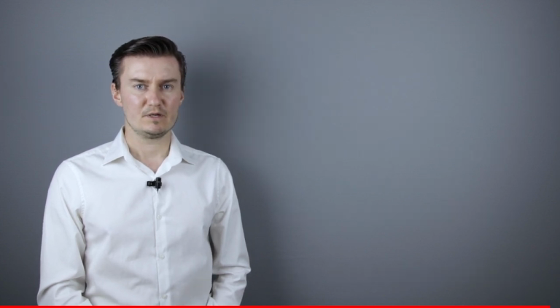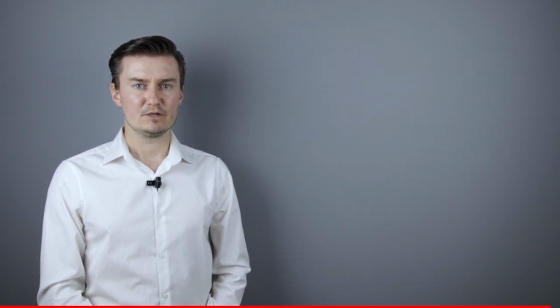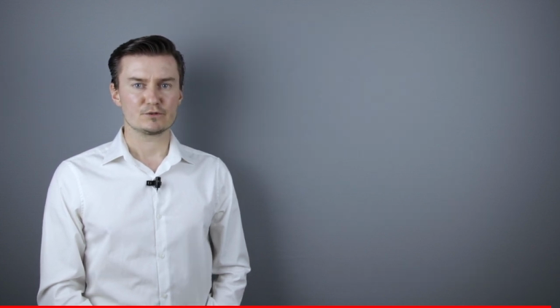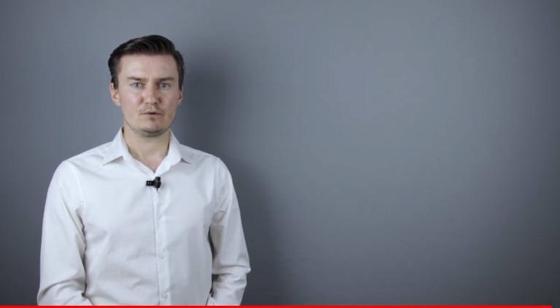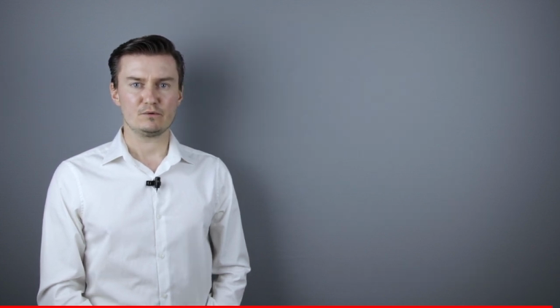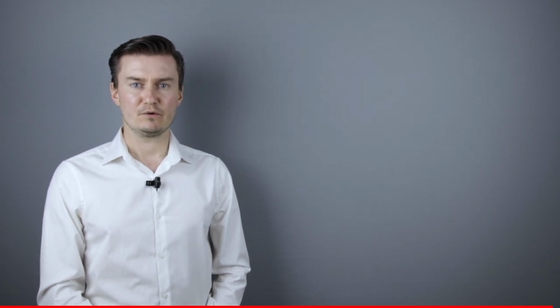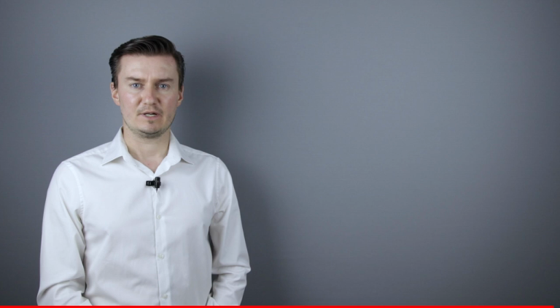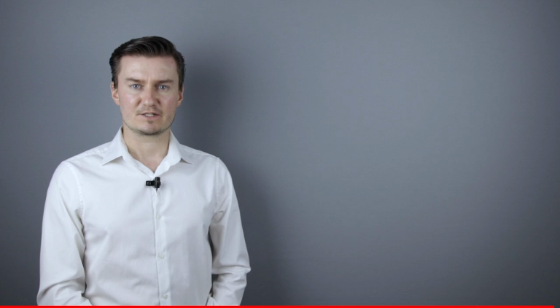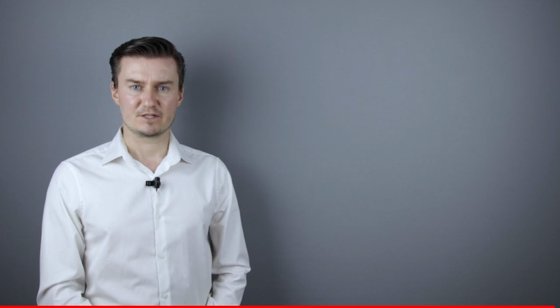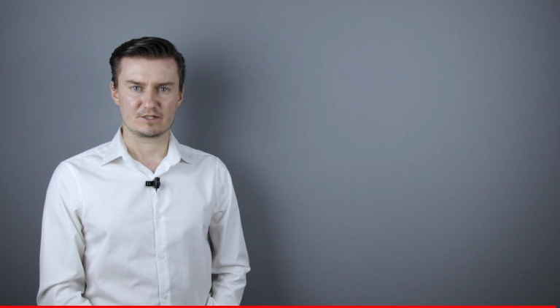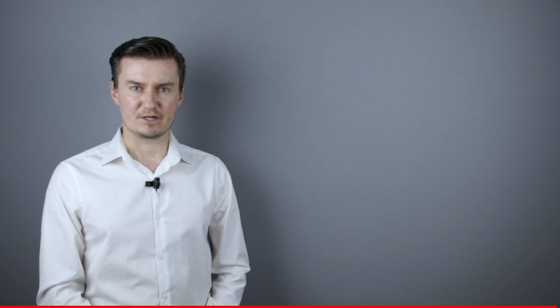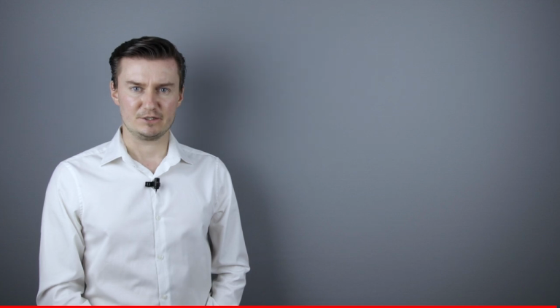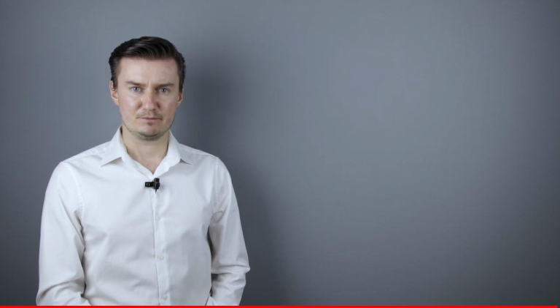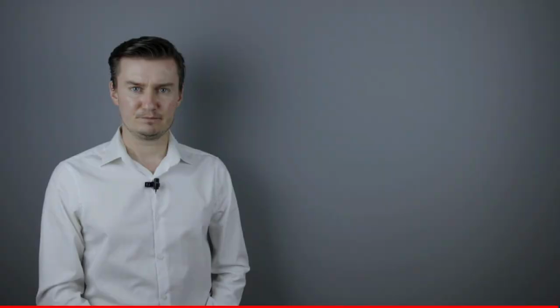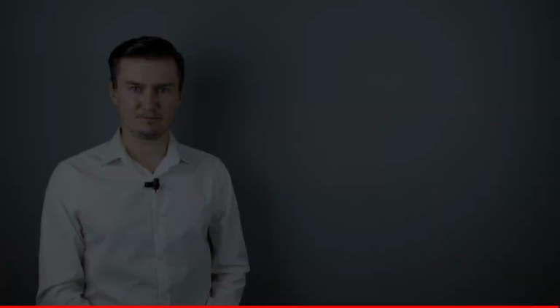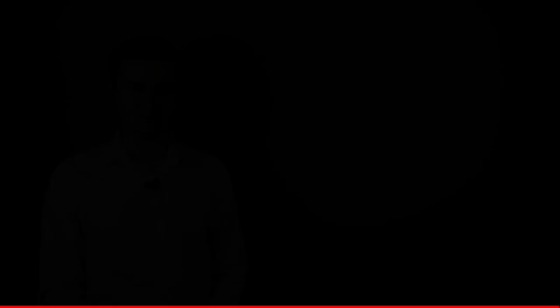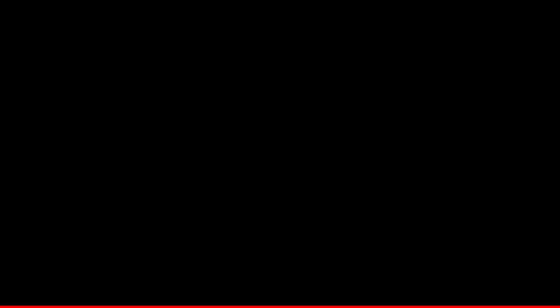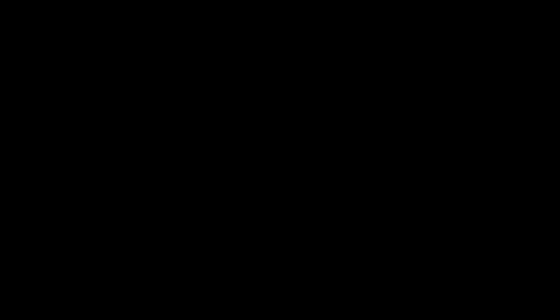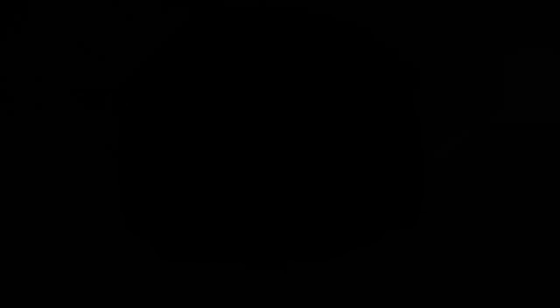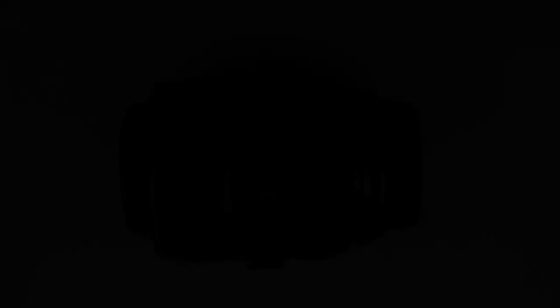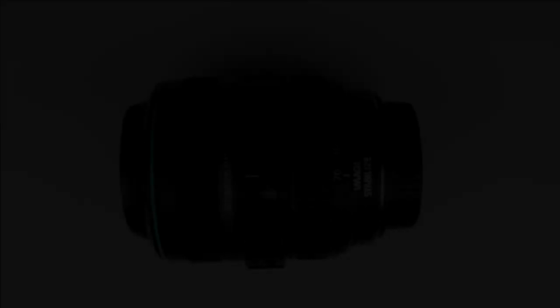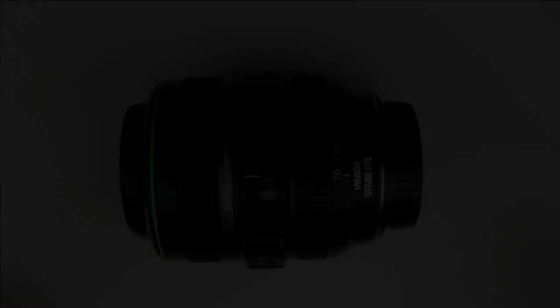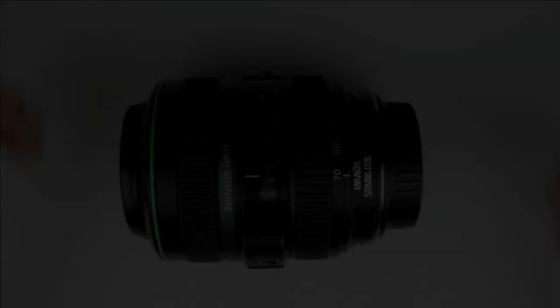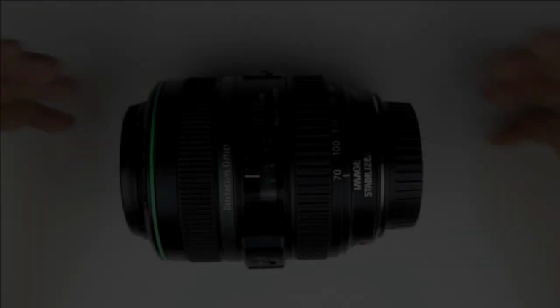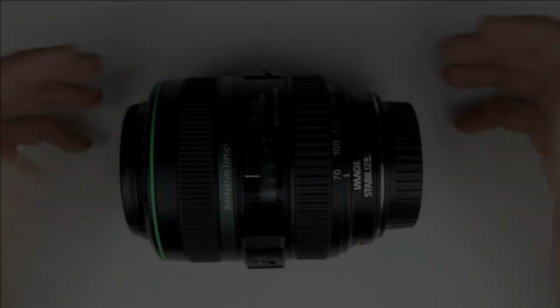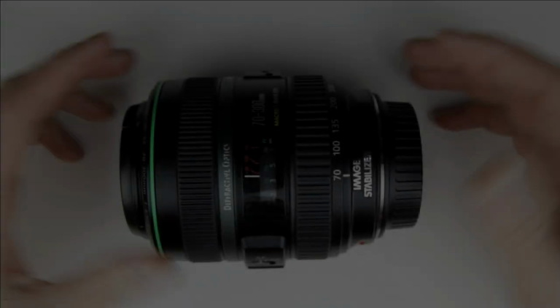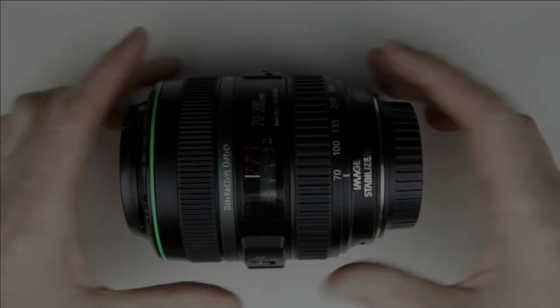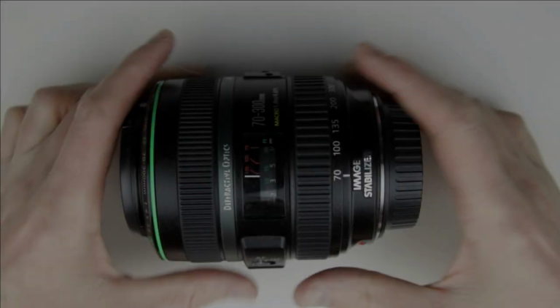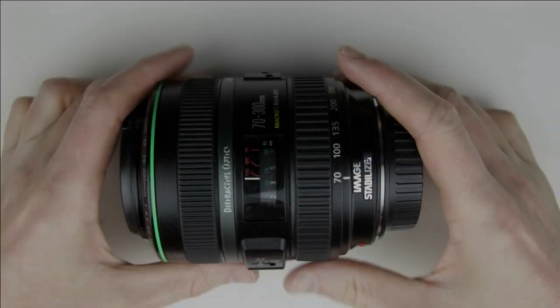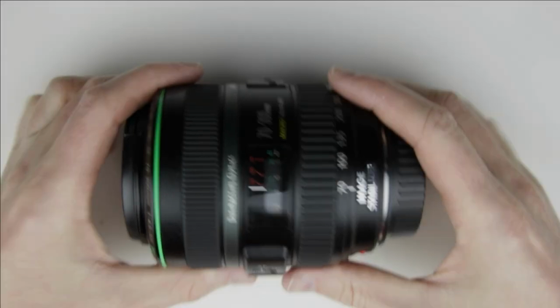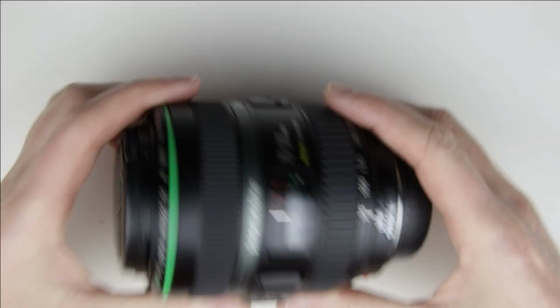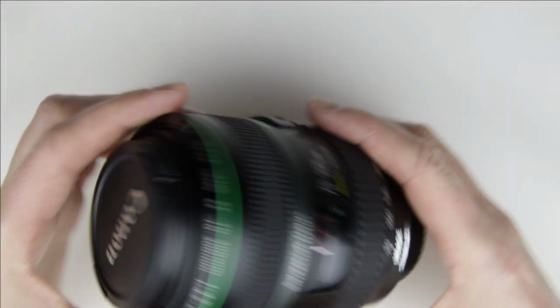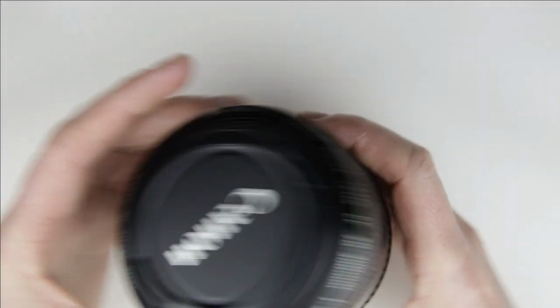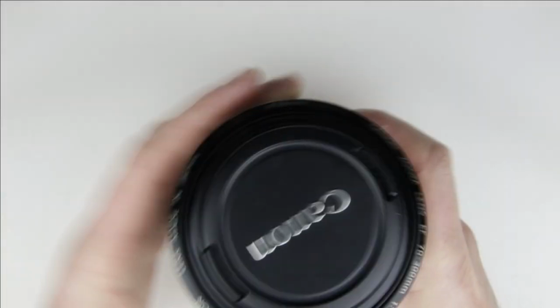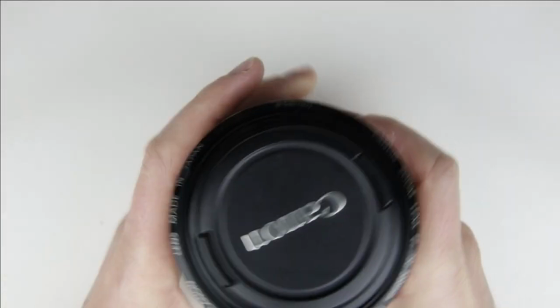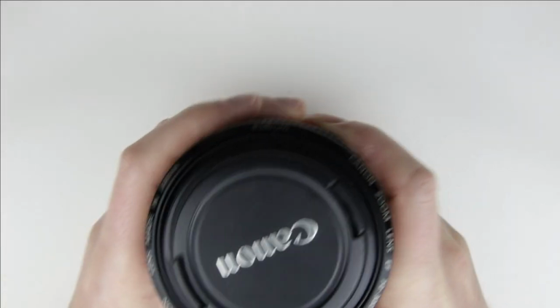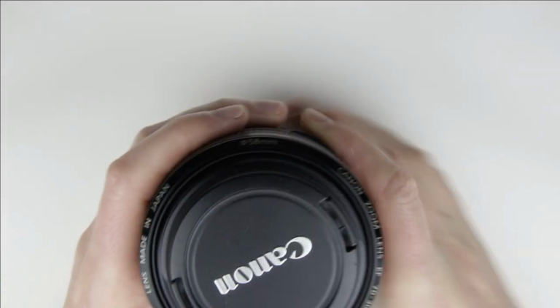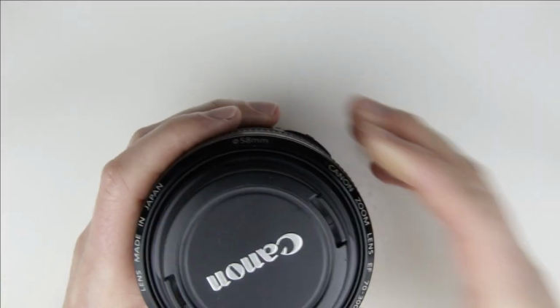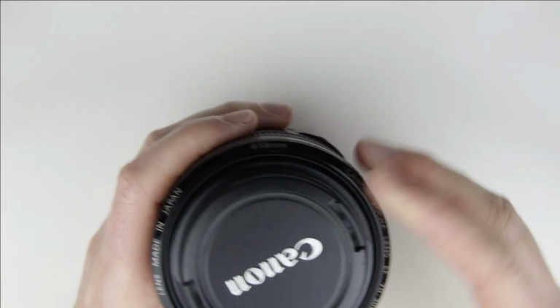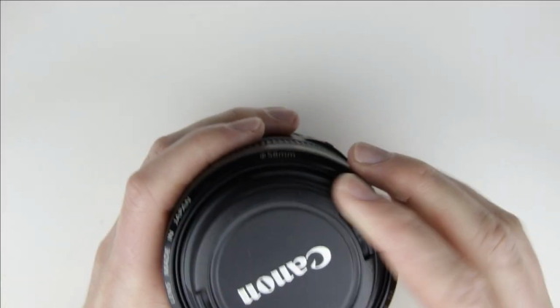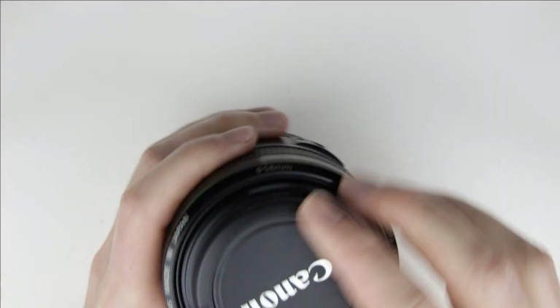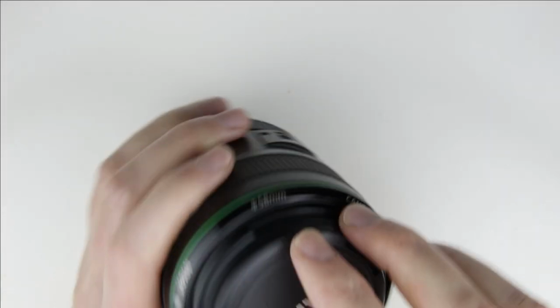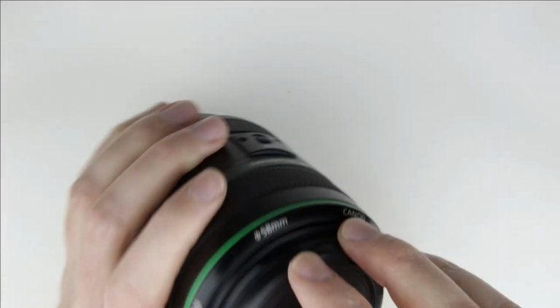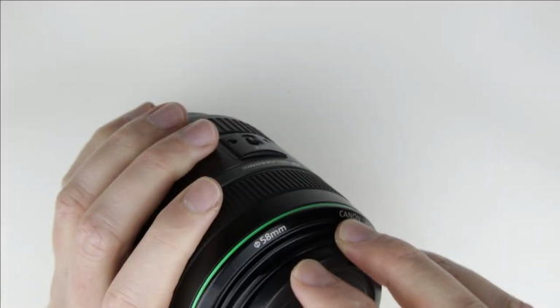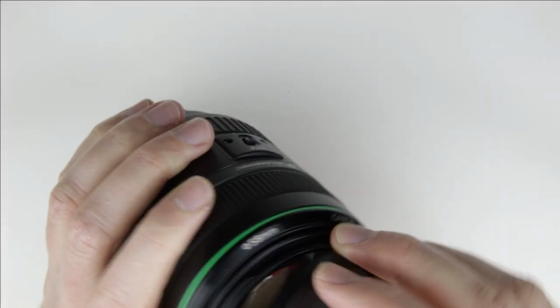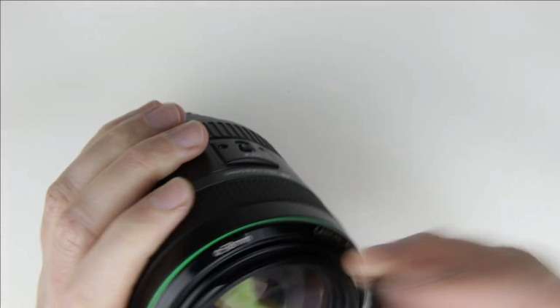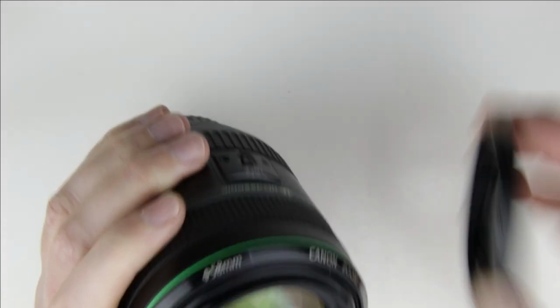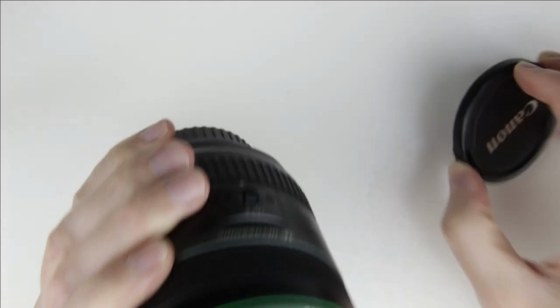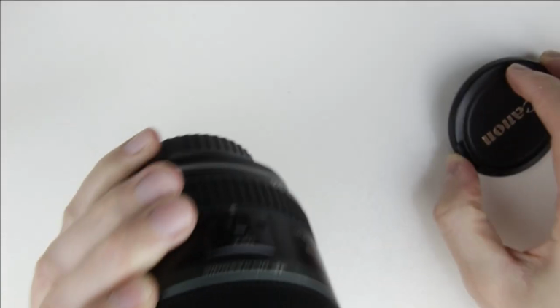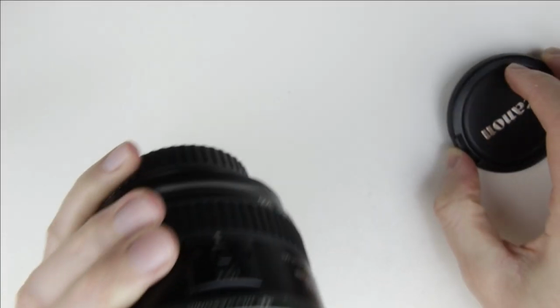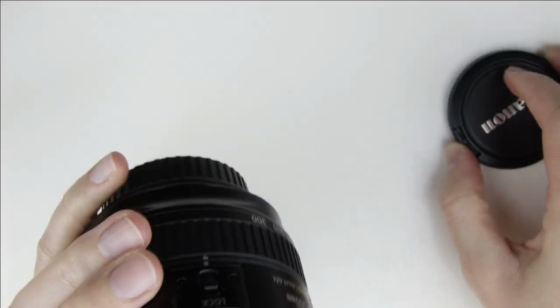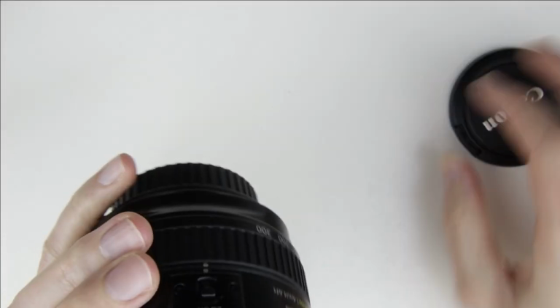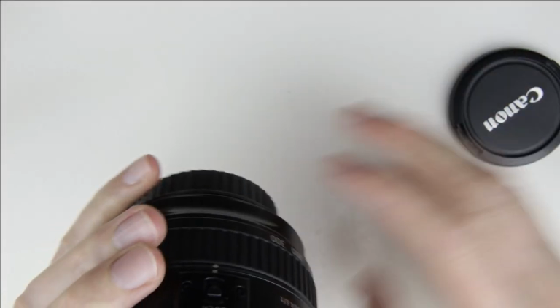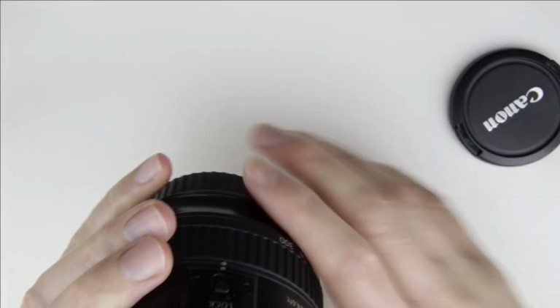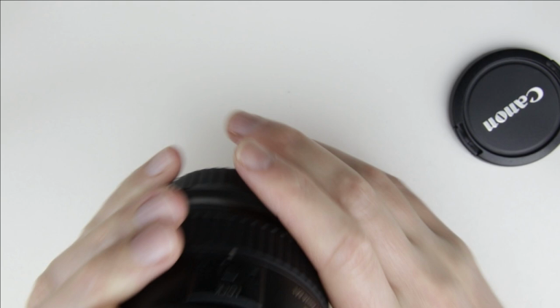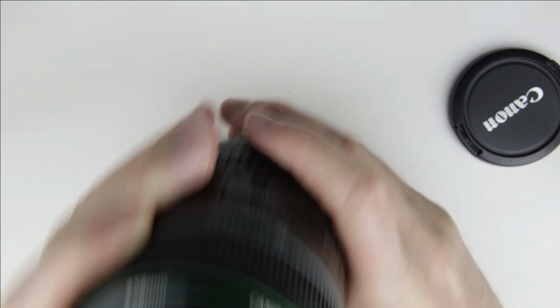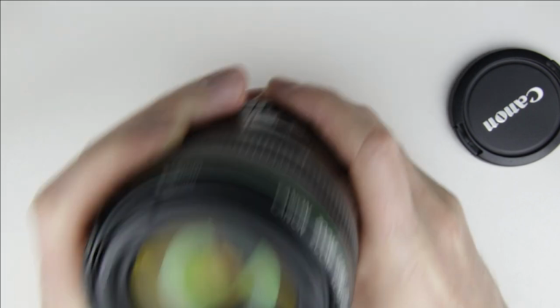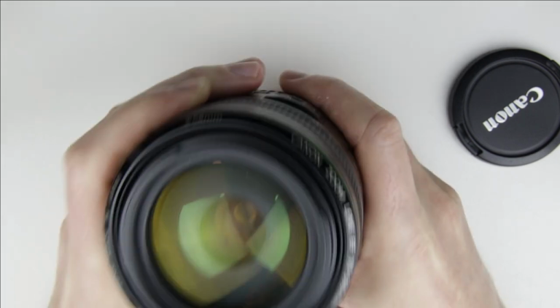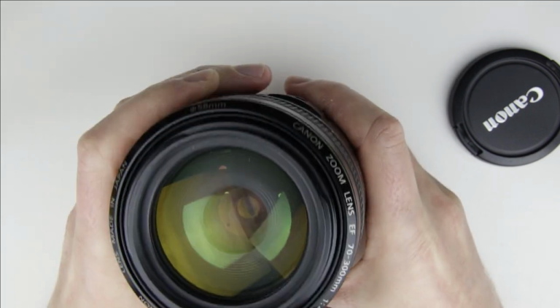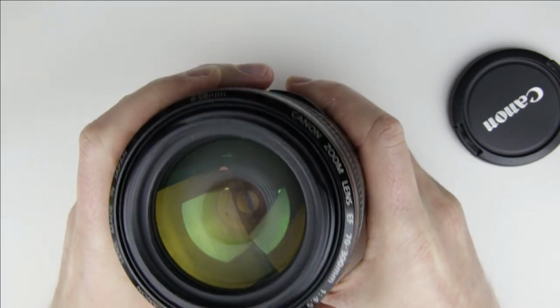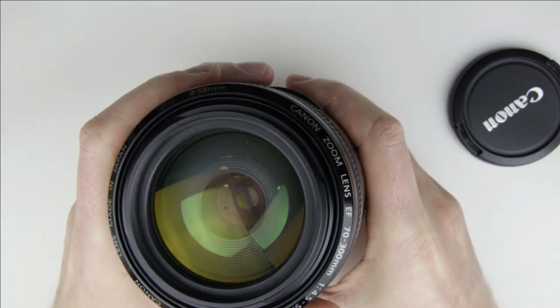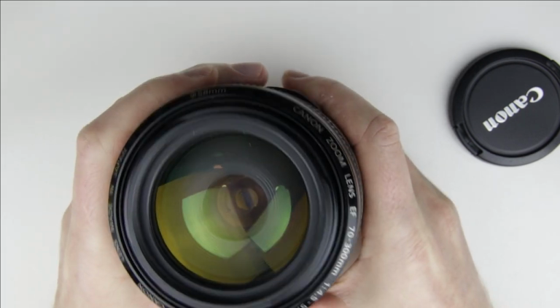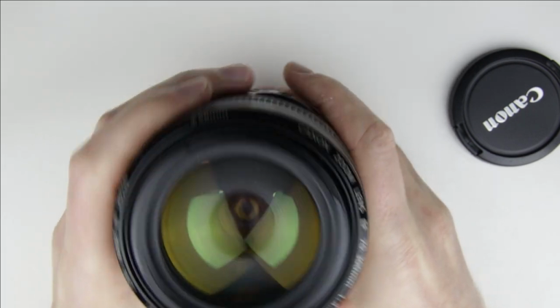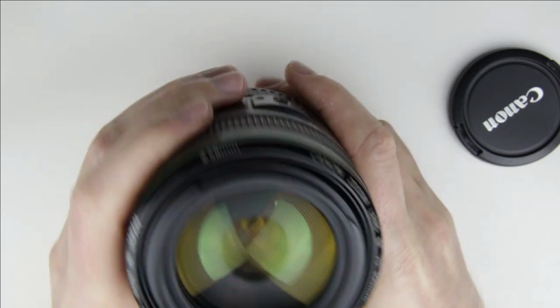So let's get started. This is the lens which will be cleaned. There is some dust behind the front lens element.